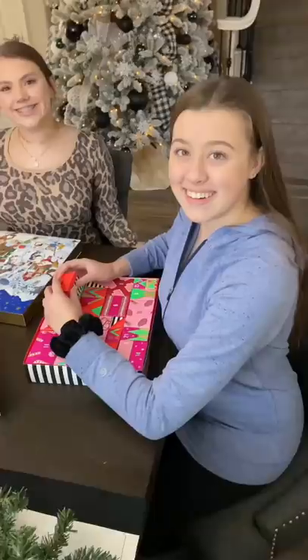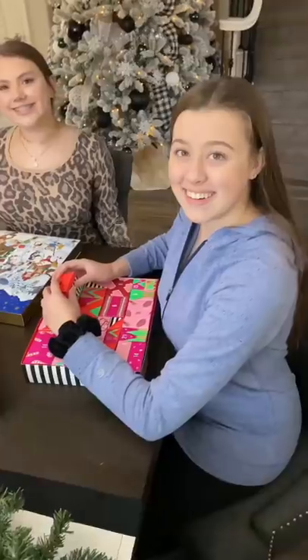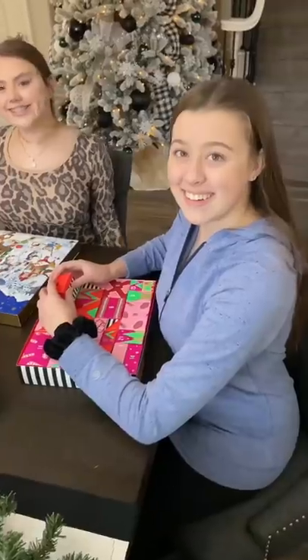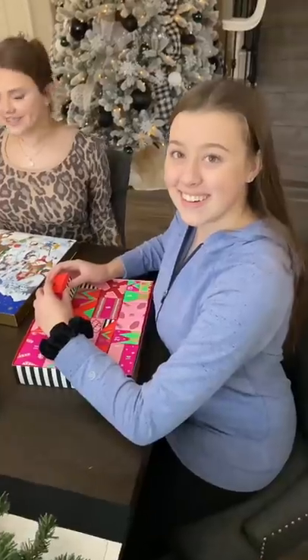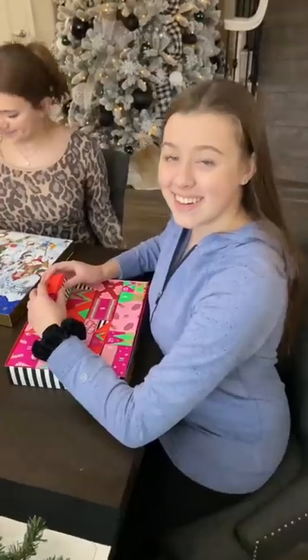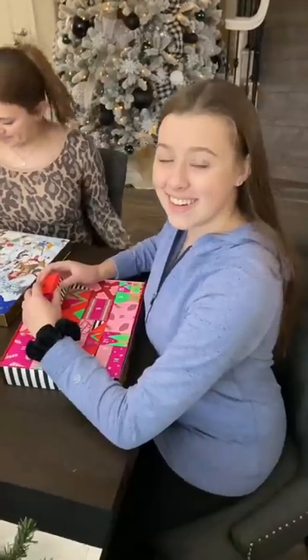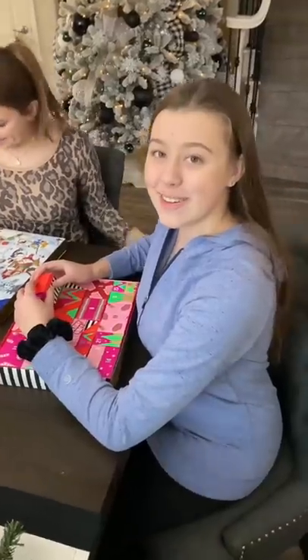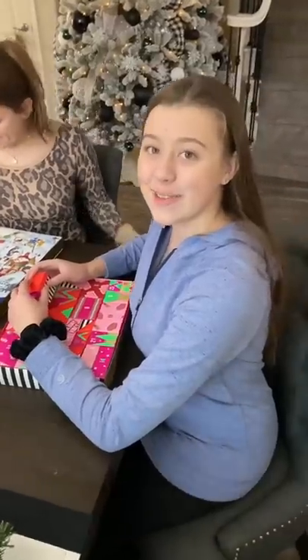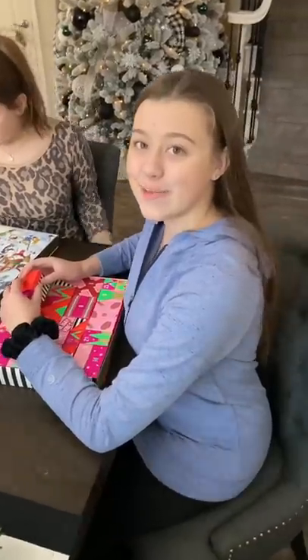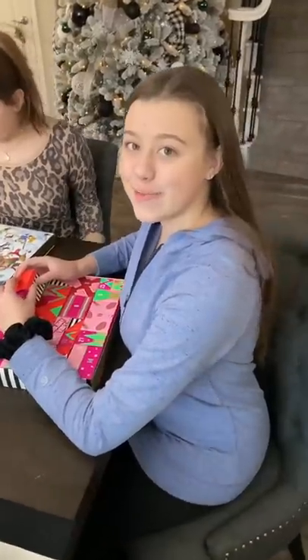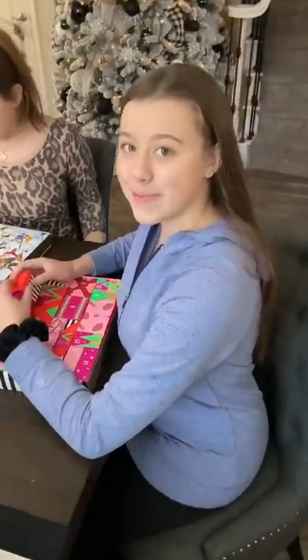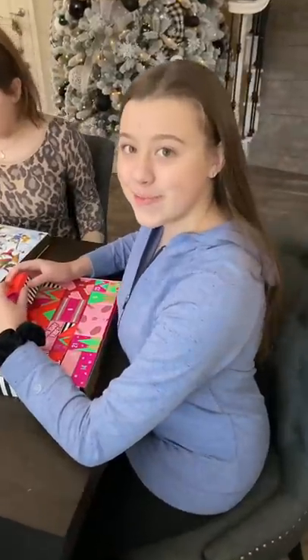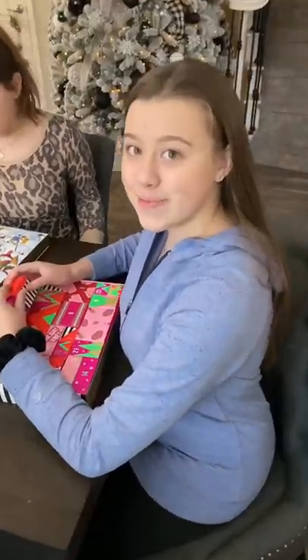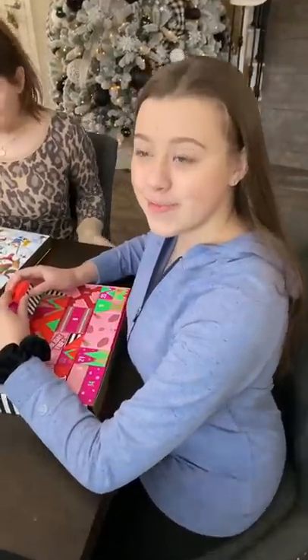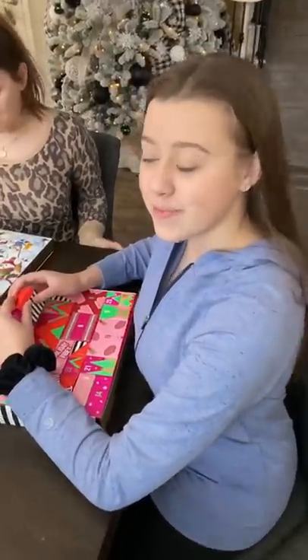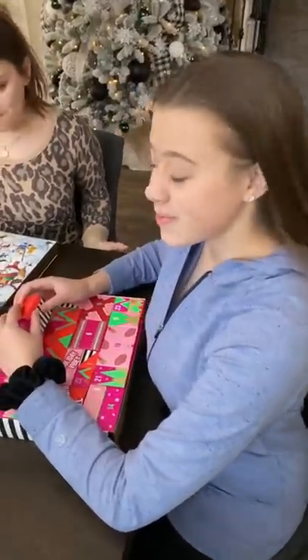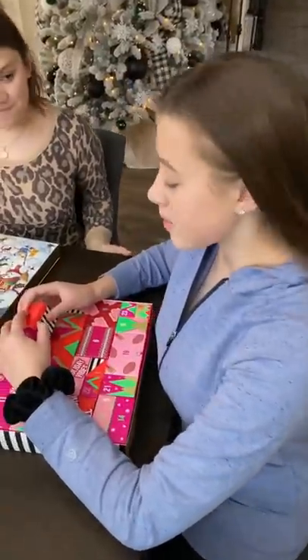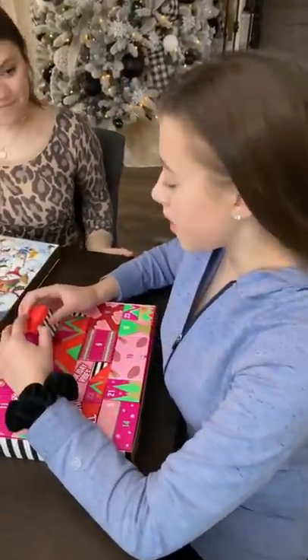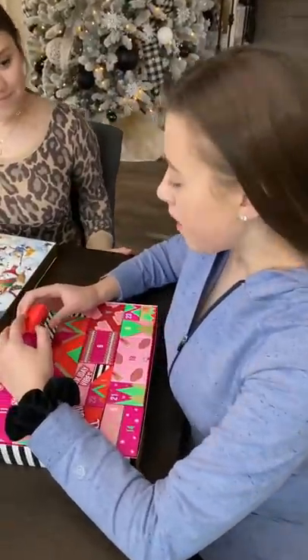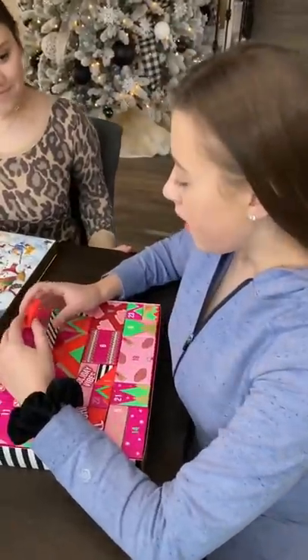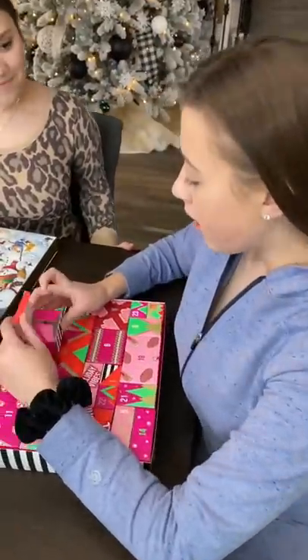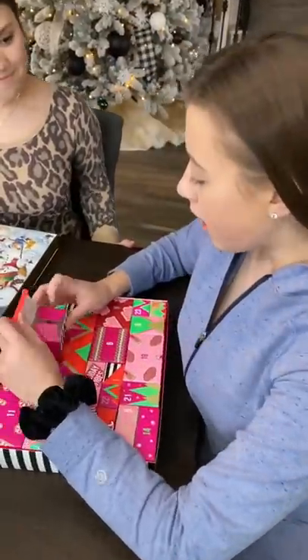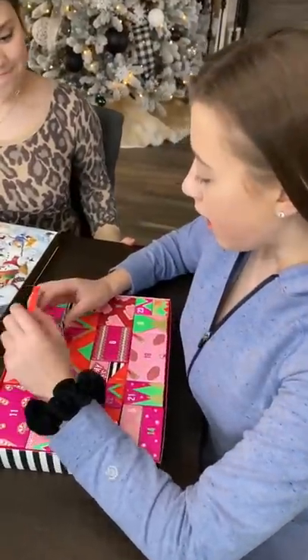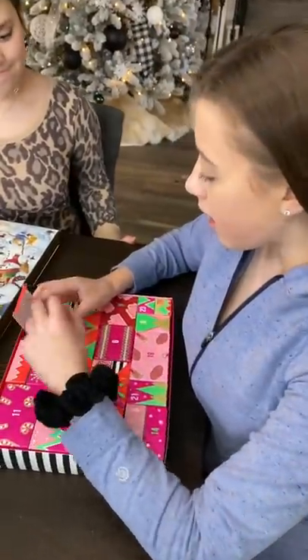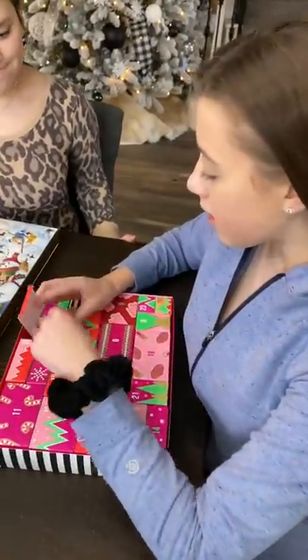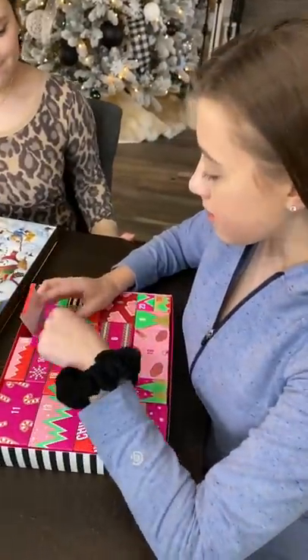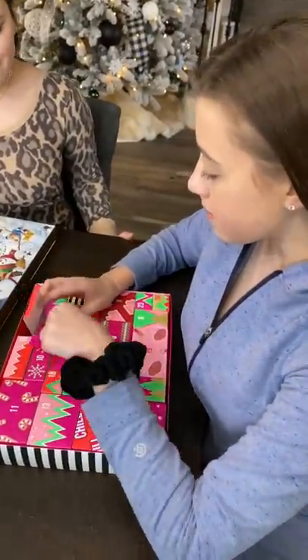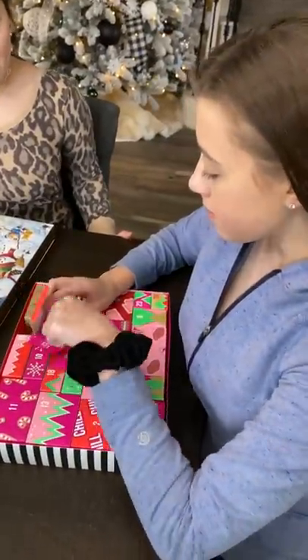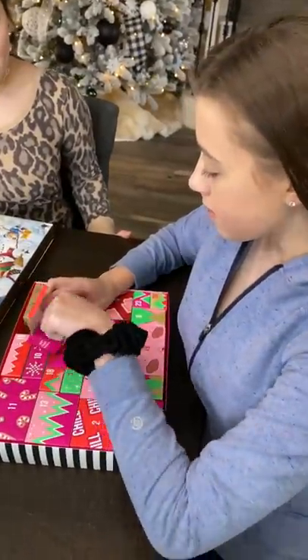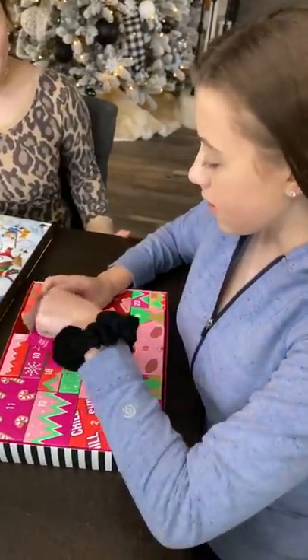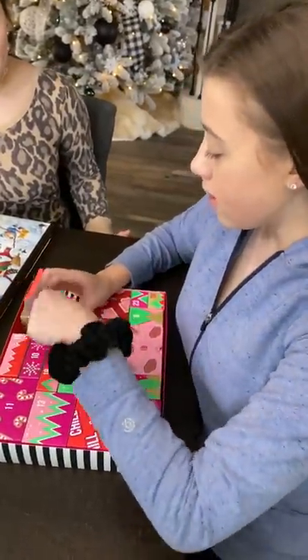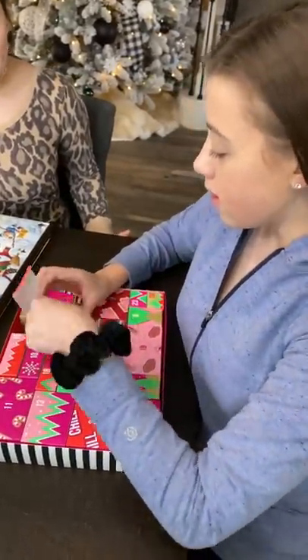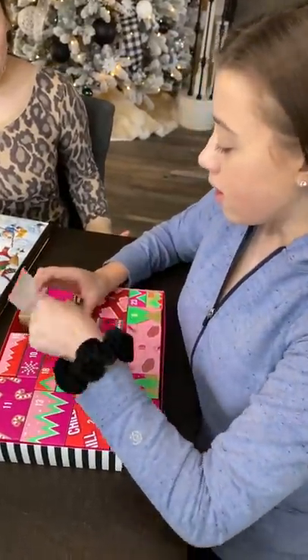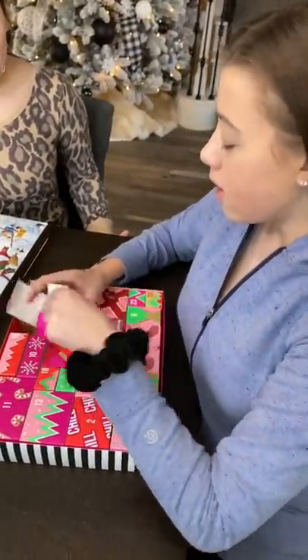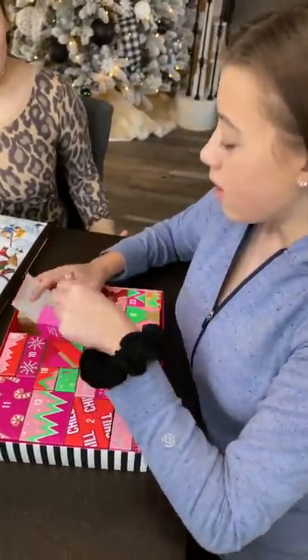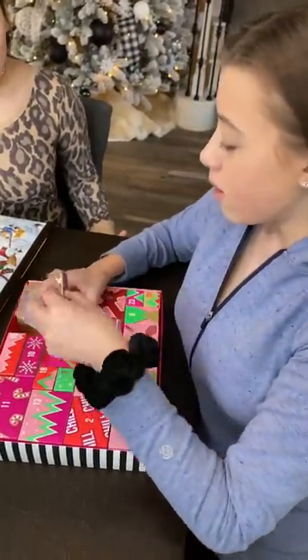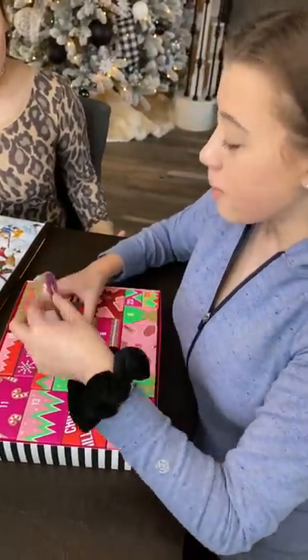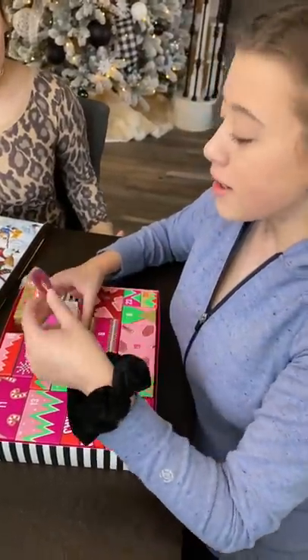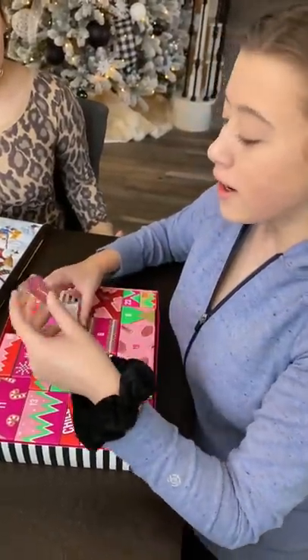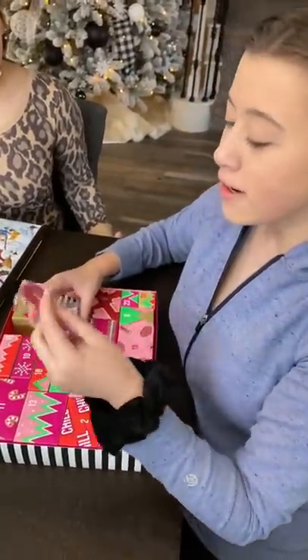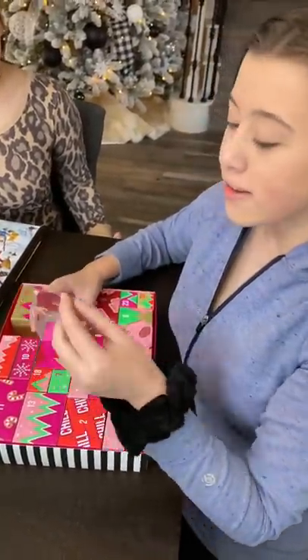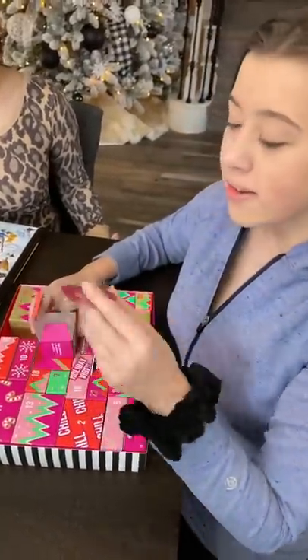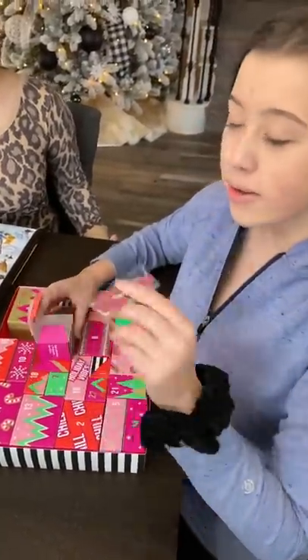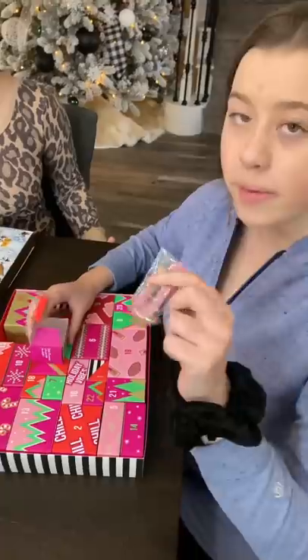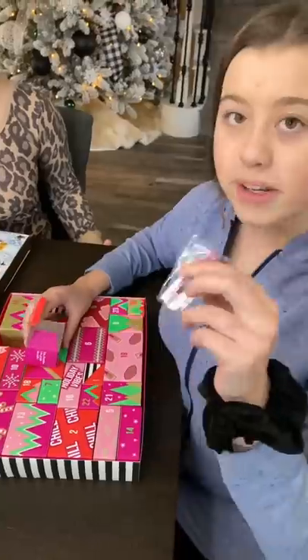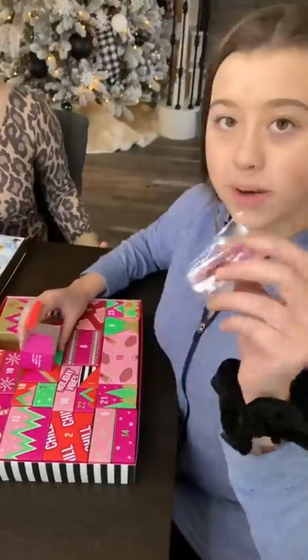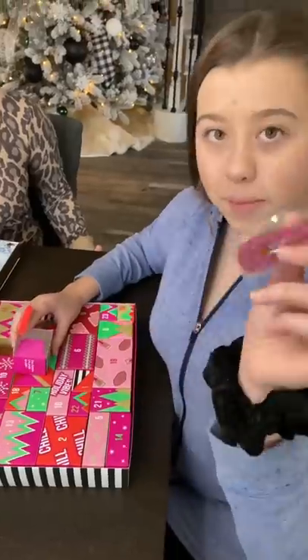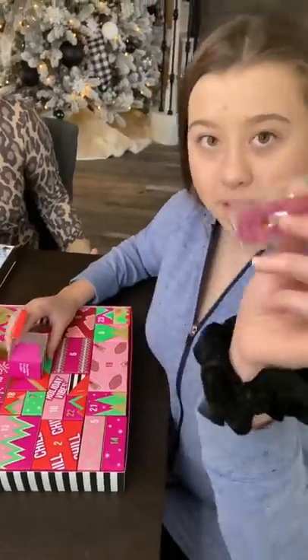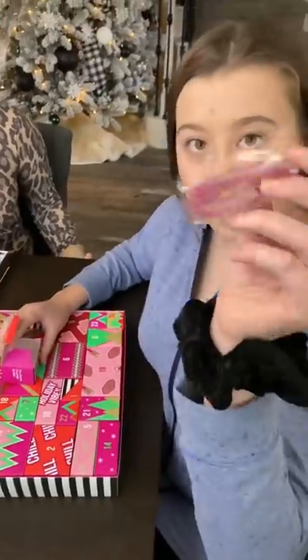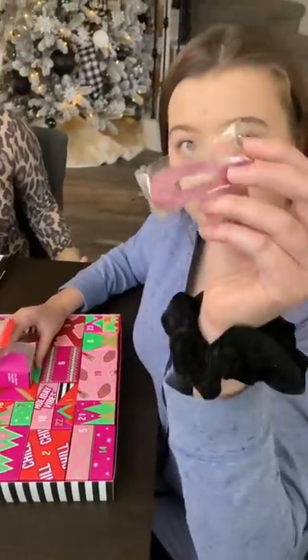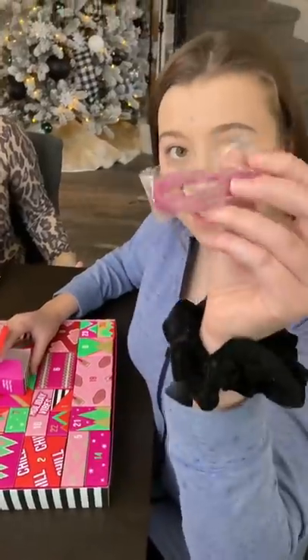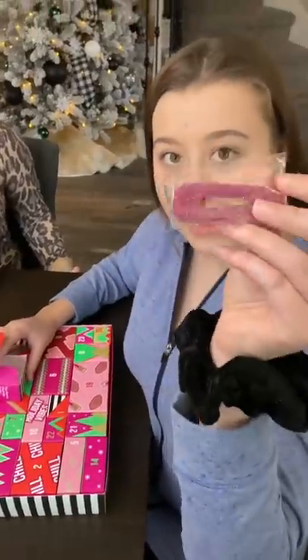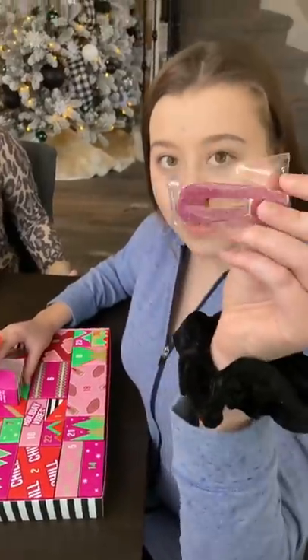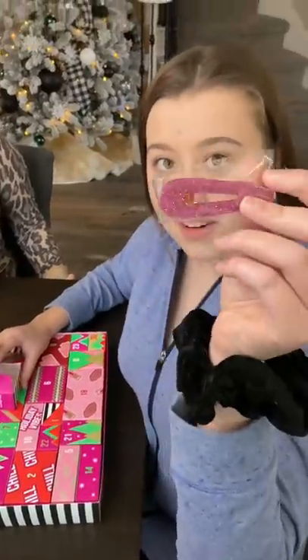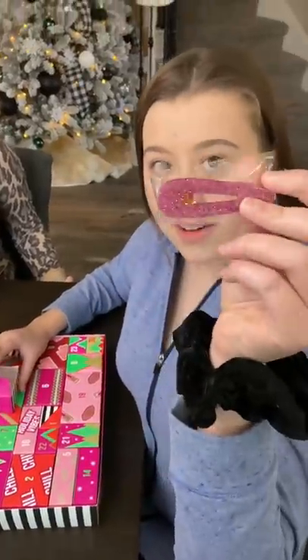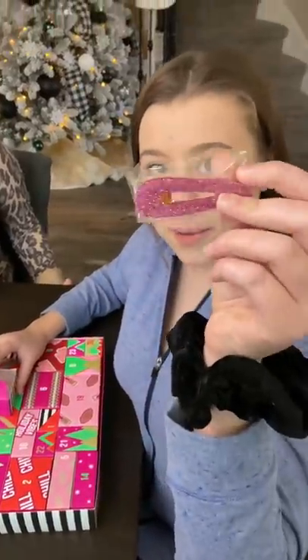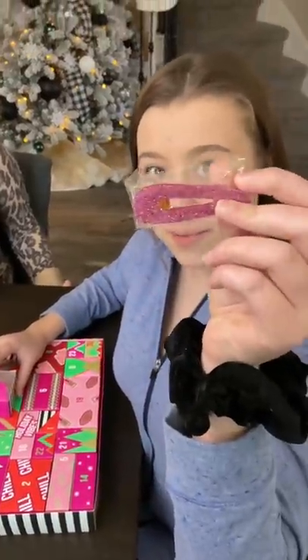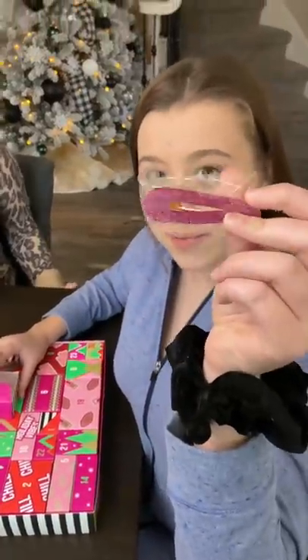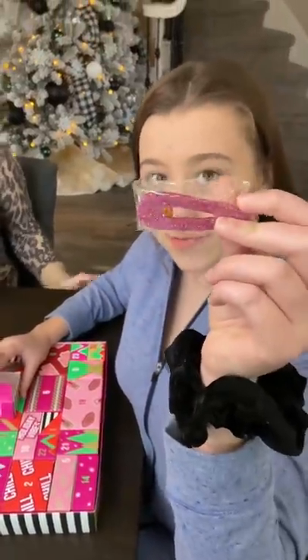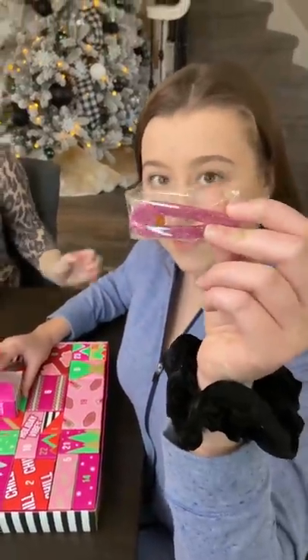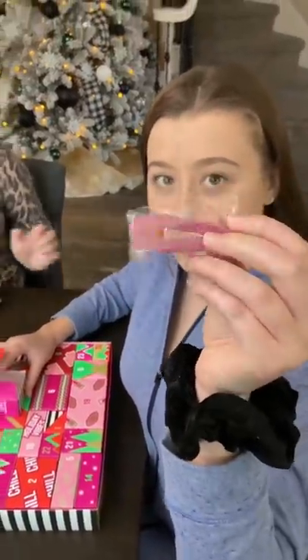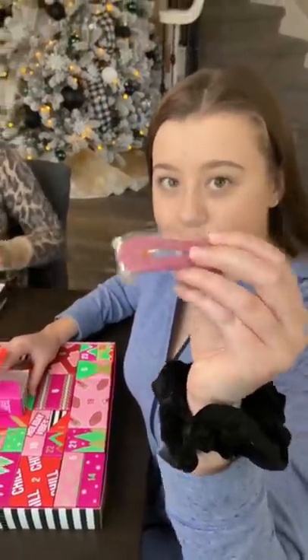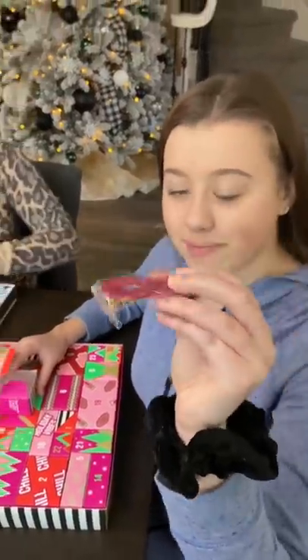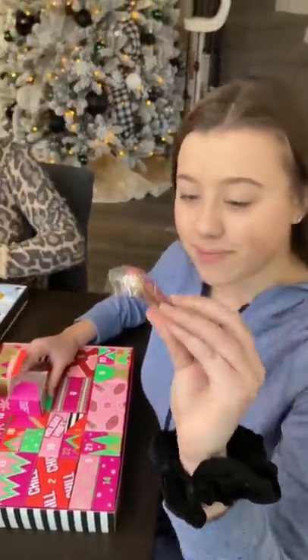Gretchen has a Sephora advent calendar. What did you get today, Gabrielle? It's a super cute pink sparkly hair clip. Oh, it is super cute.